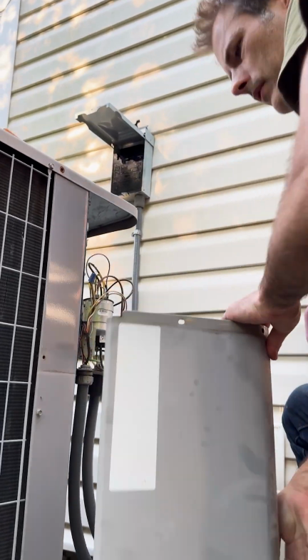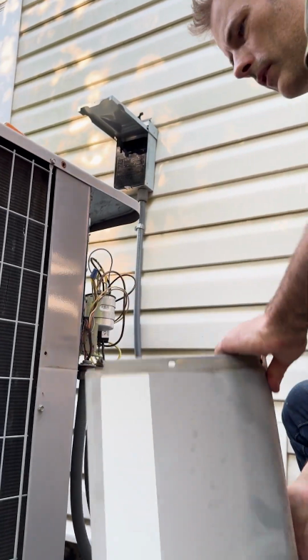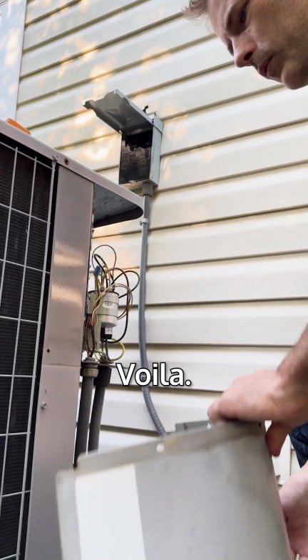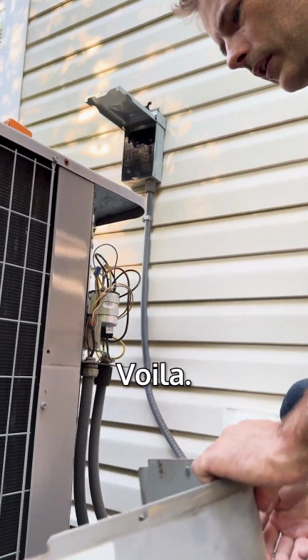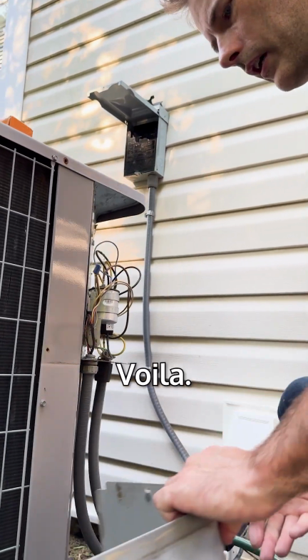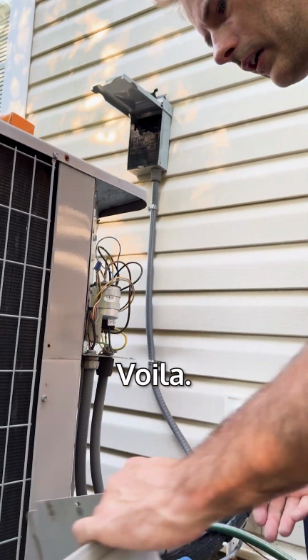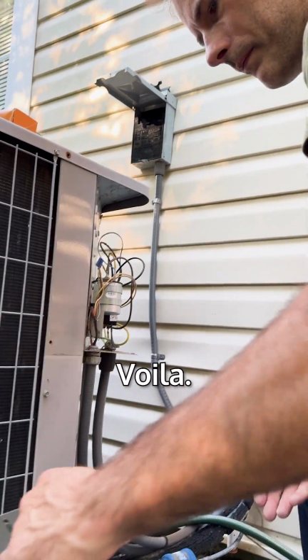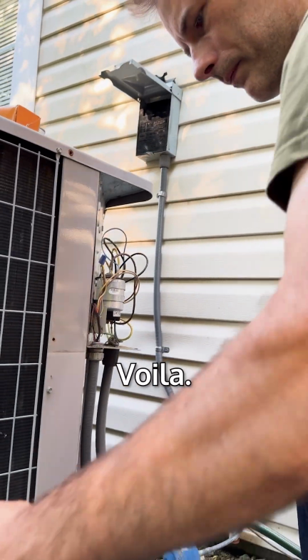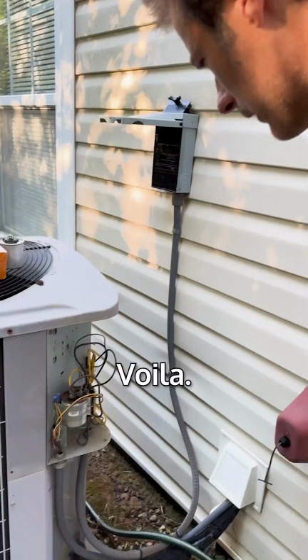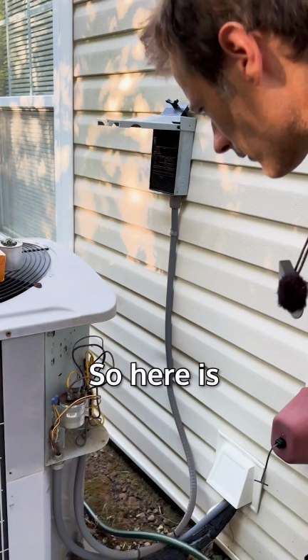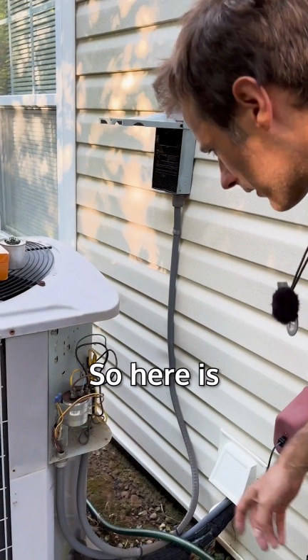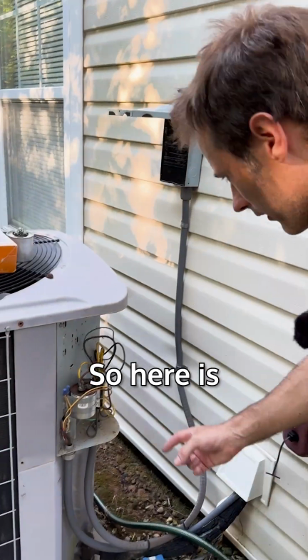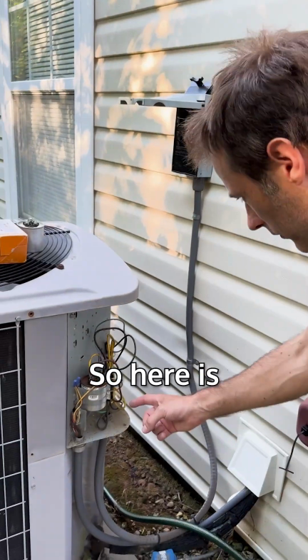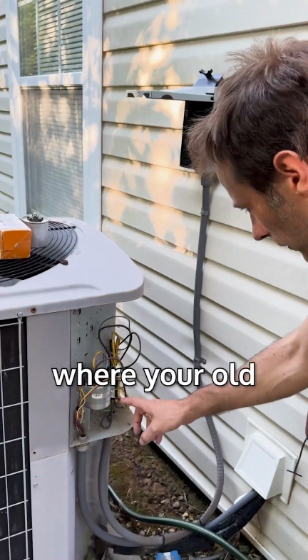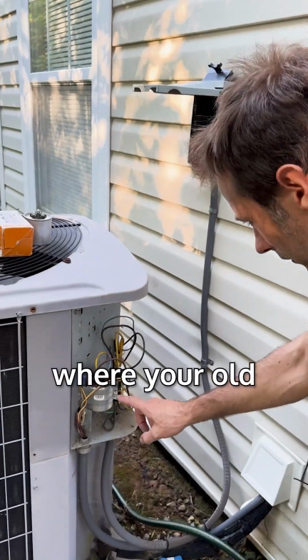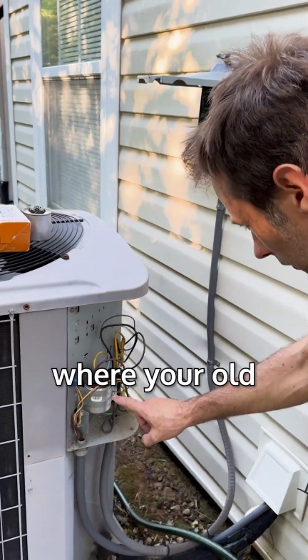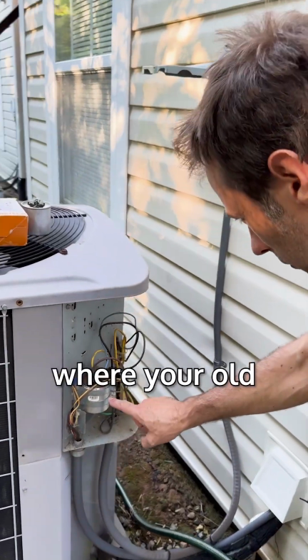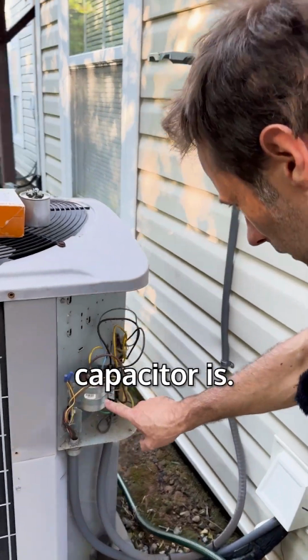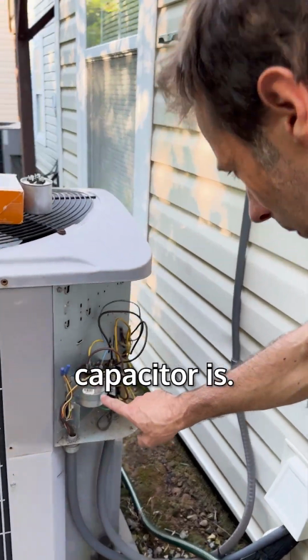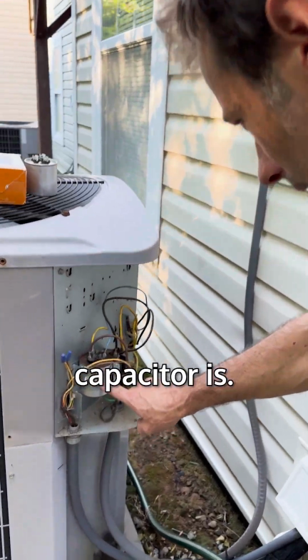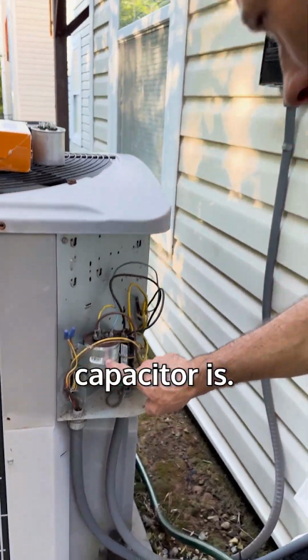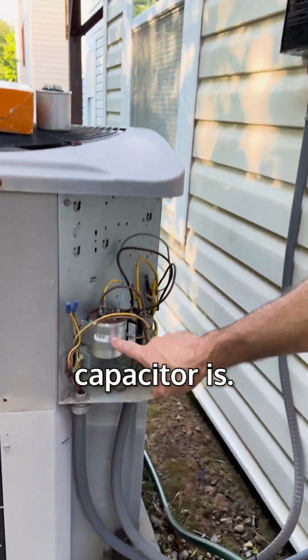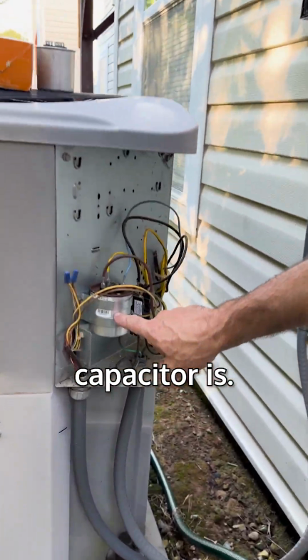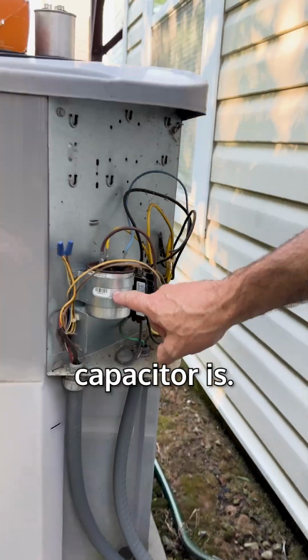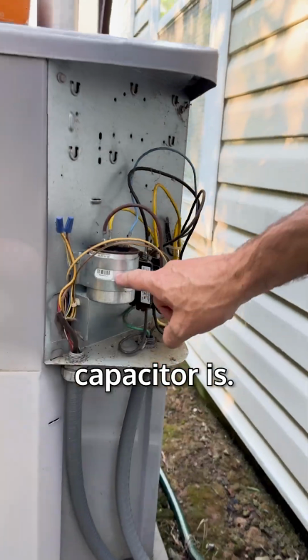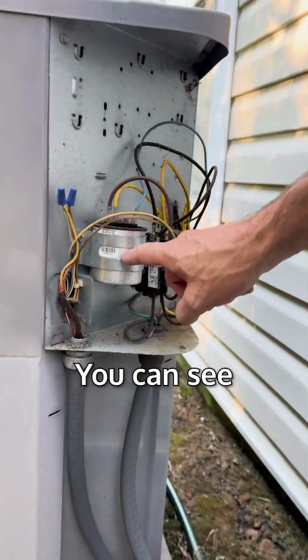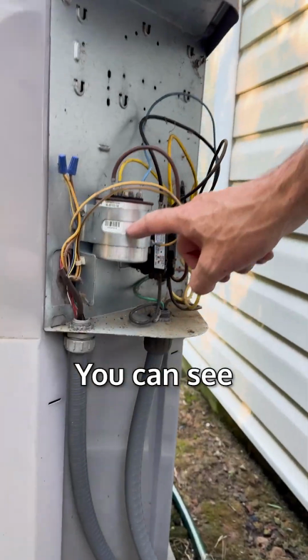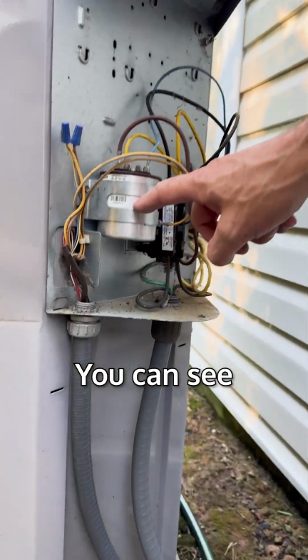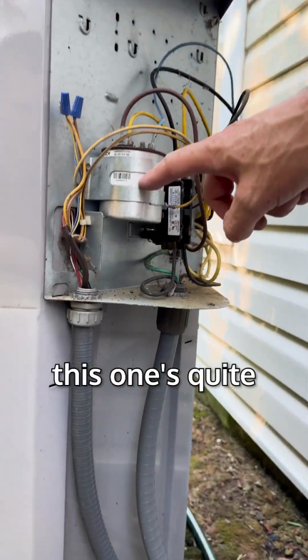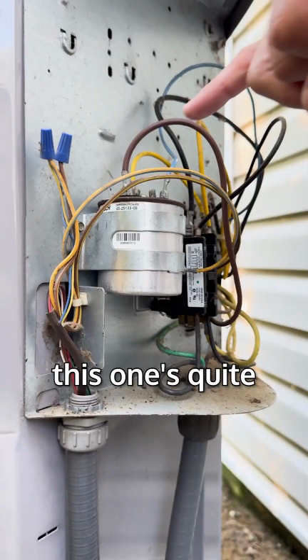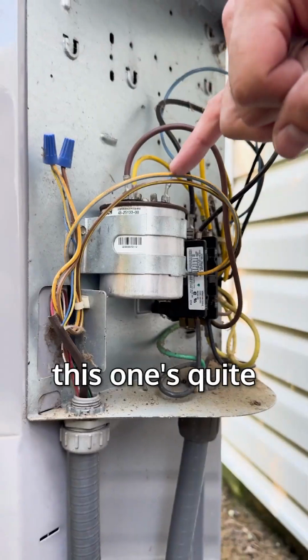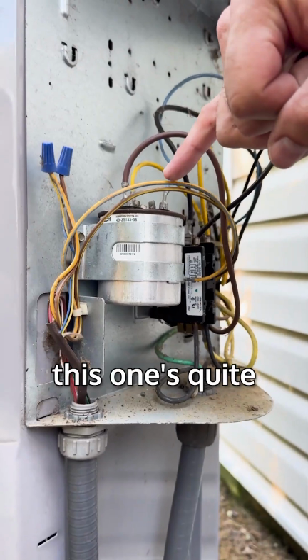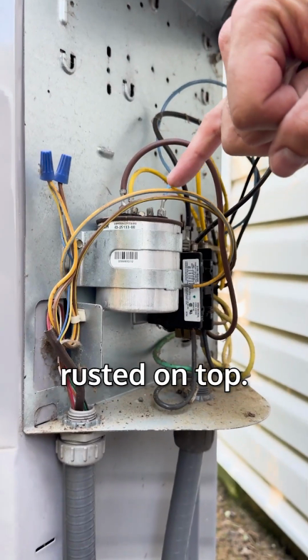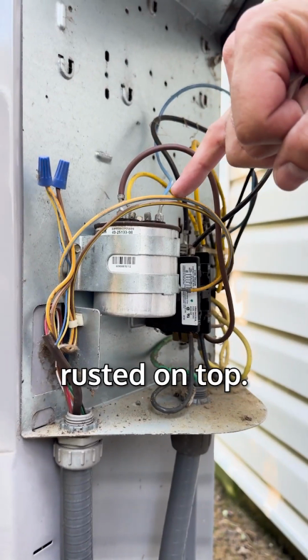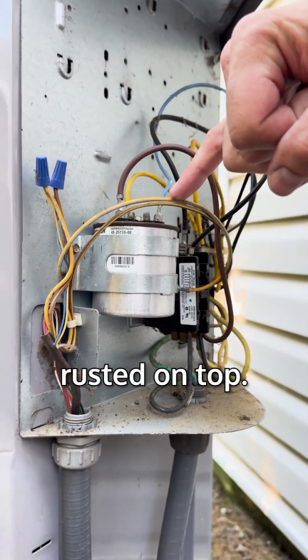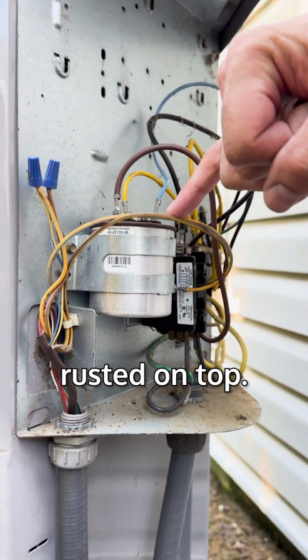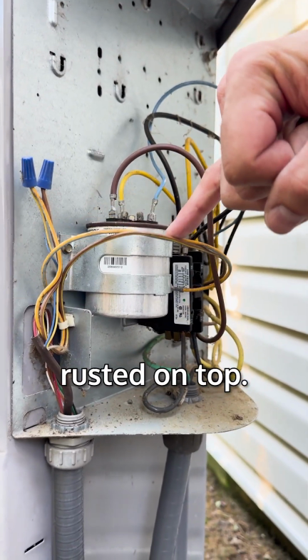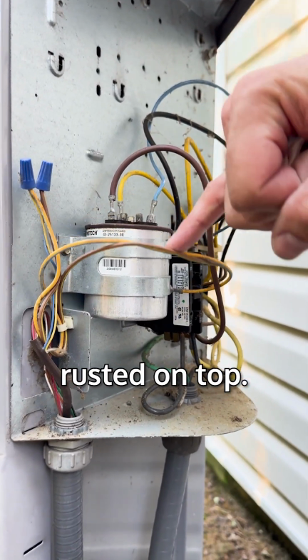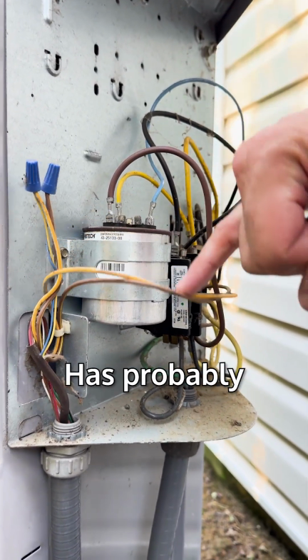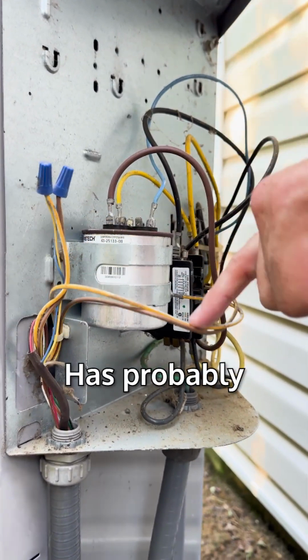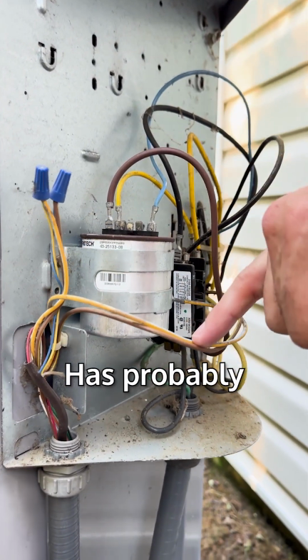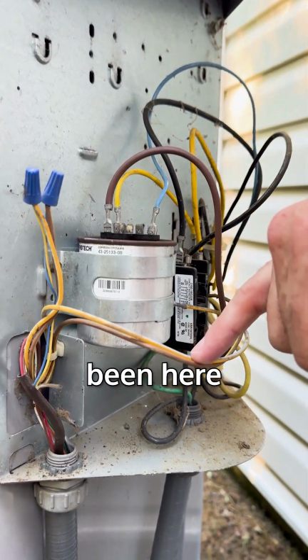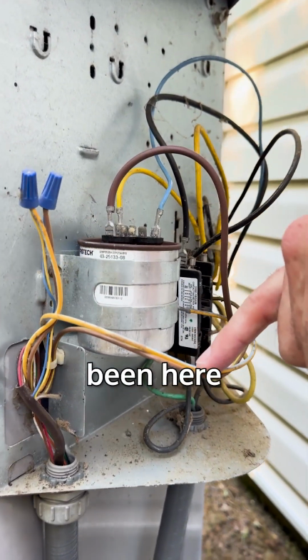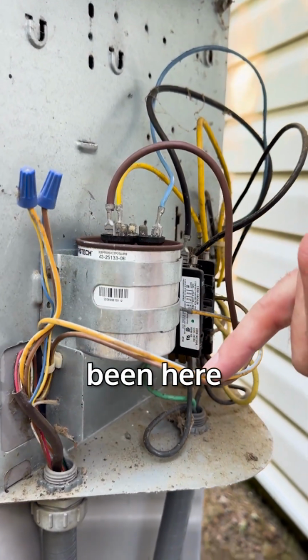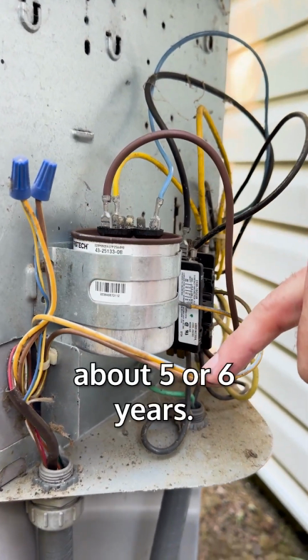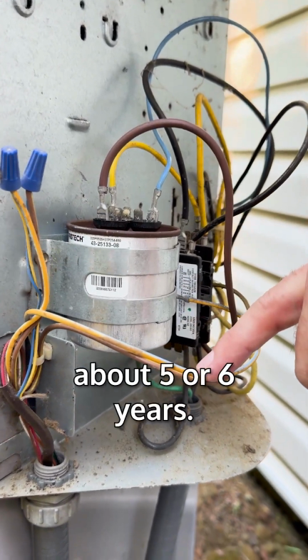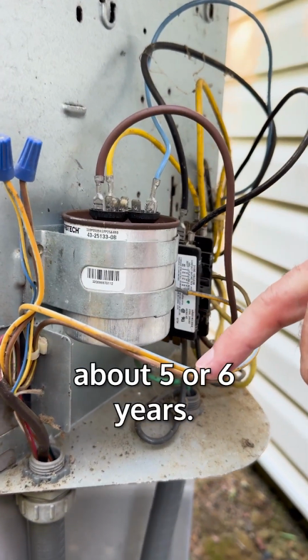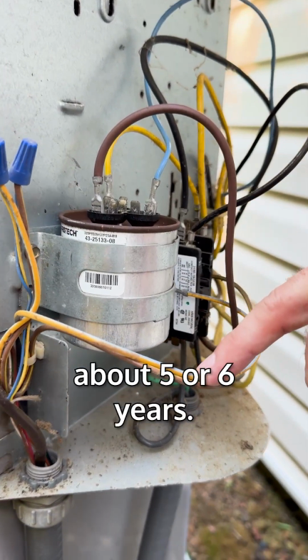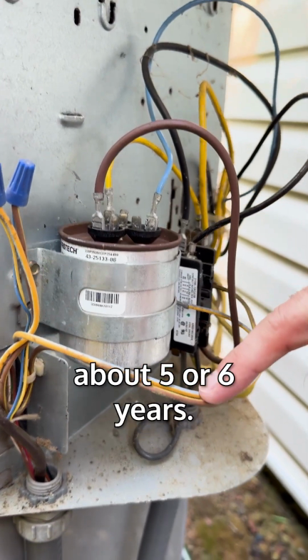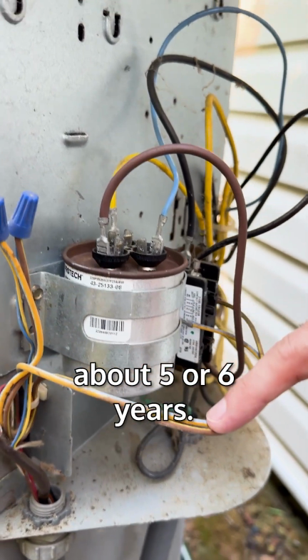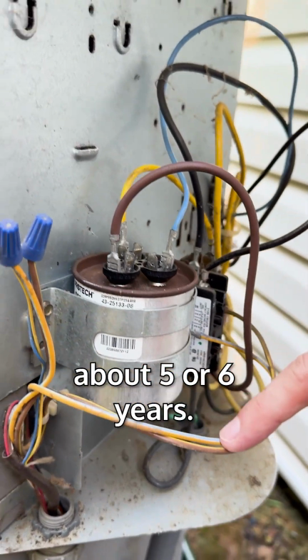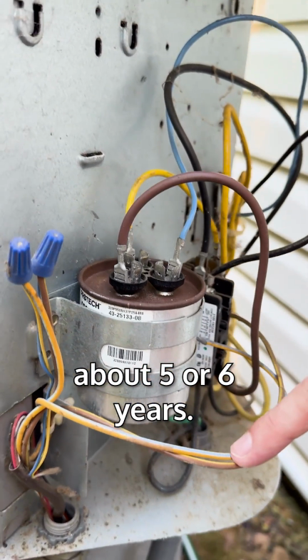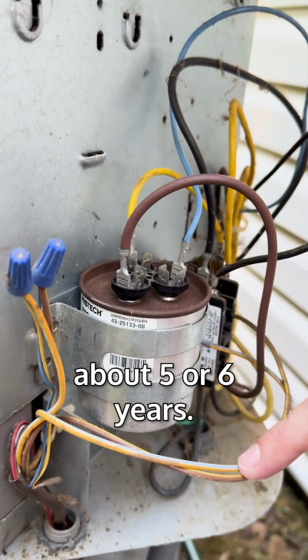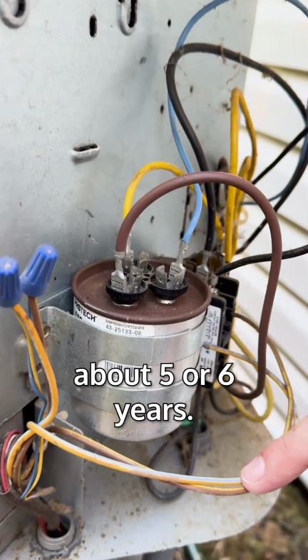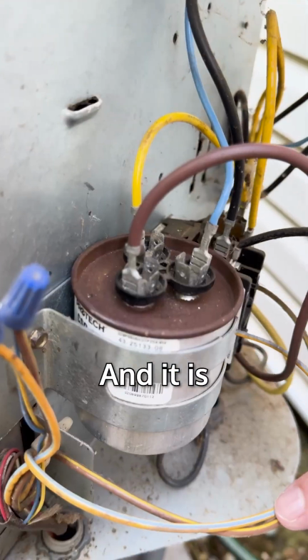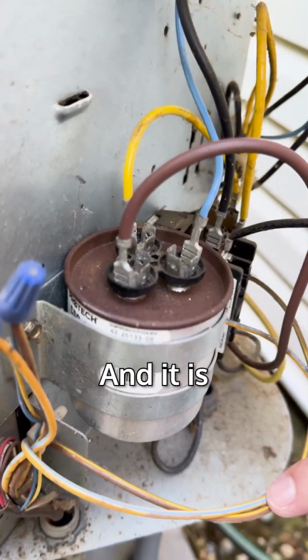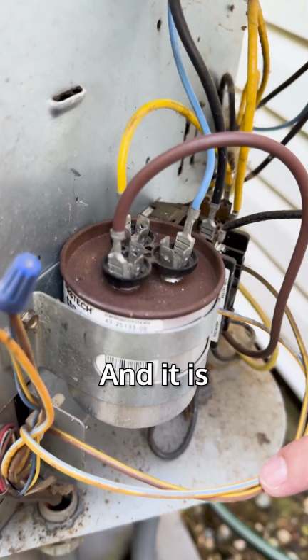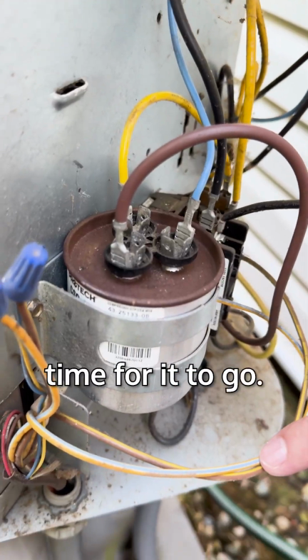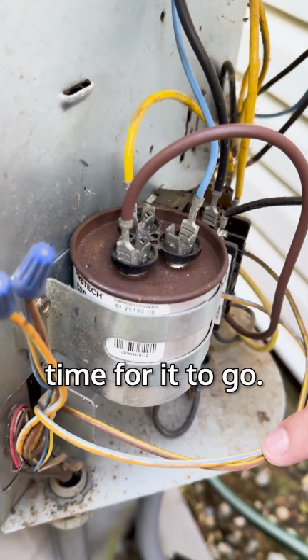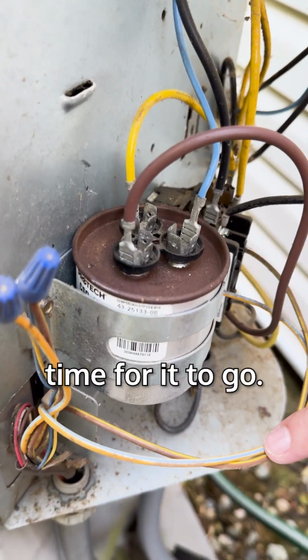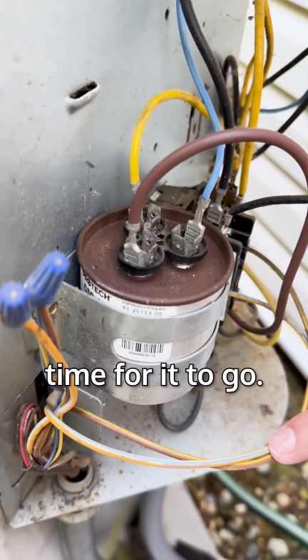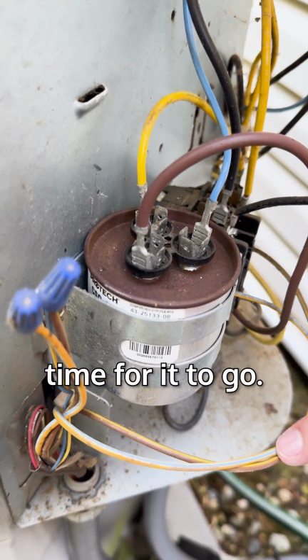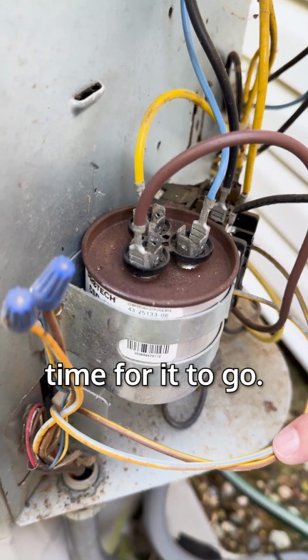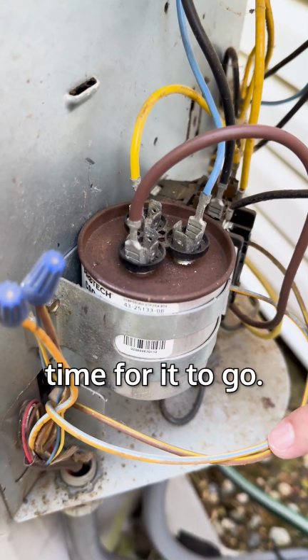And voila — here is where your capacitor is. You can see this one's quite rusted on top. It's probably been here about five, six years, and it is time for it to go.